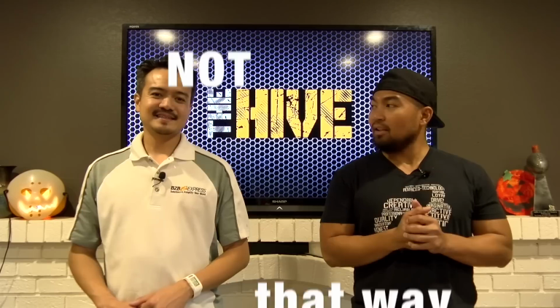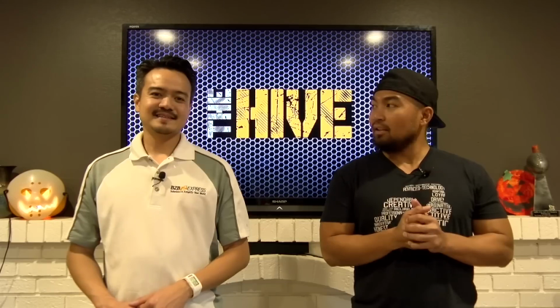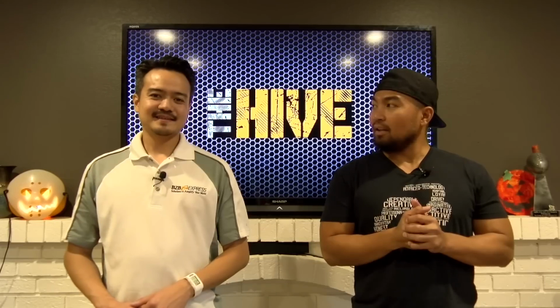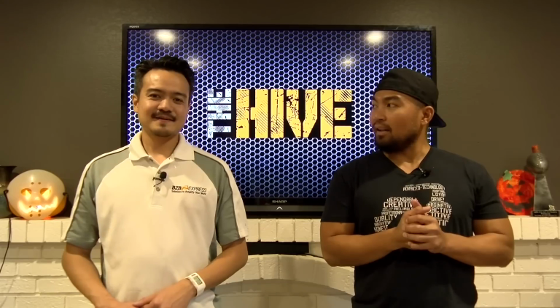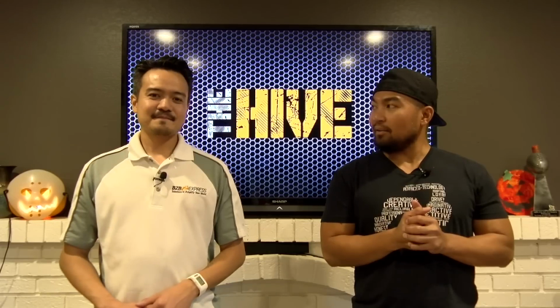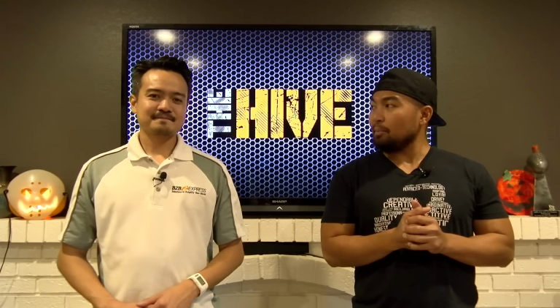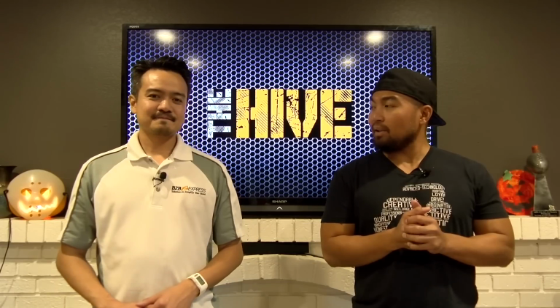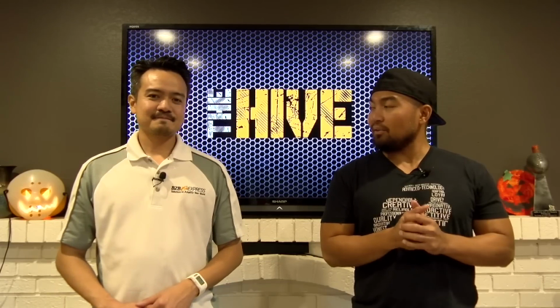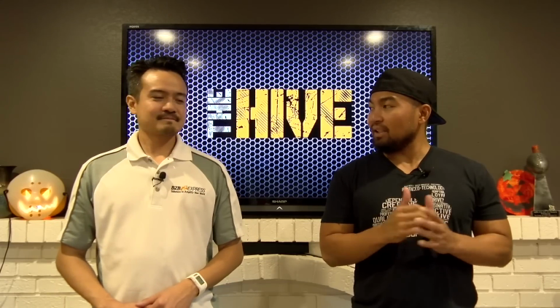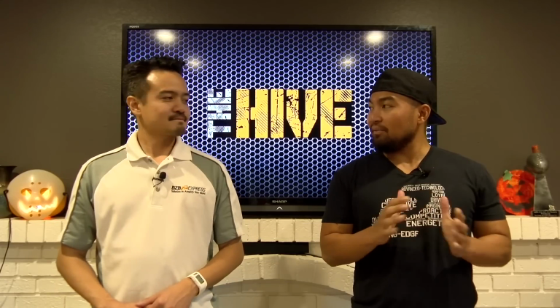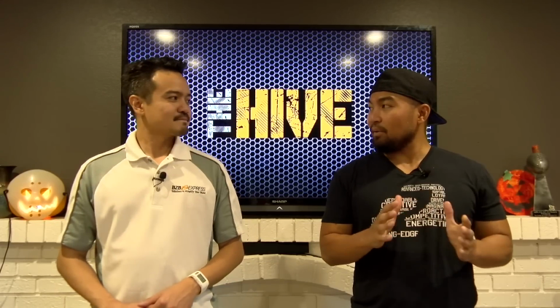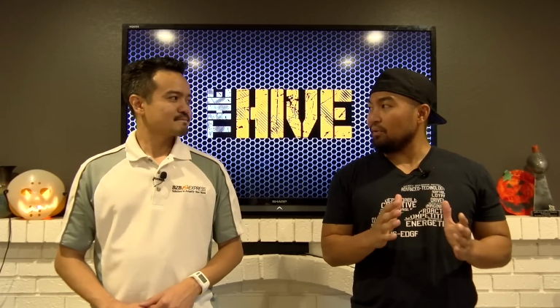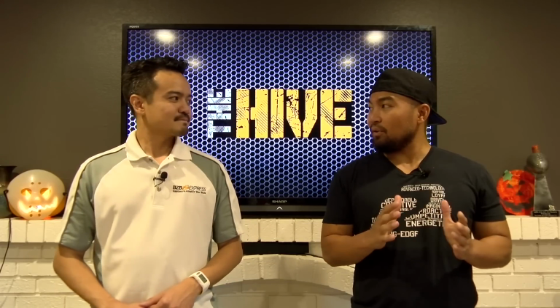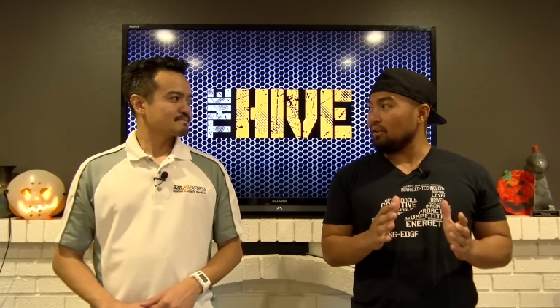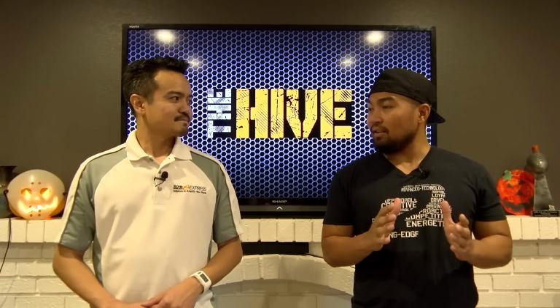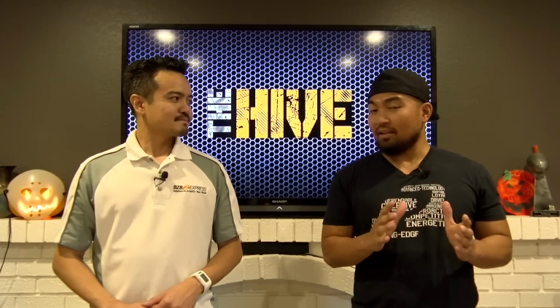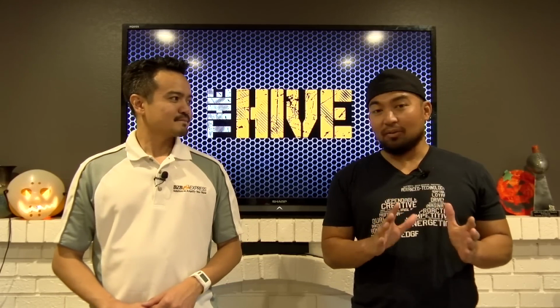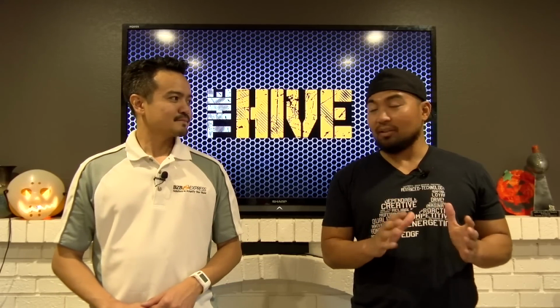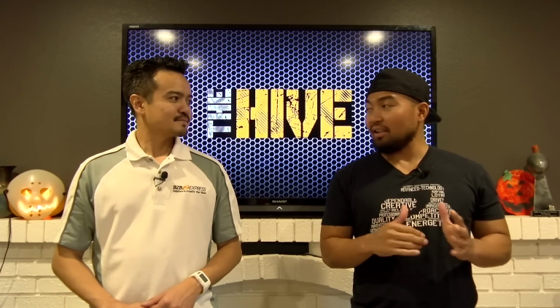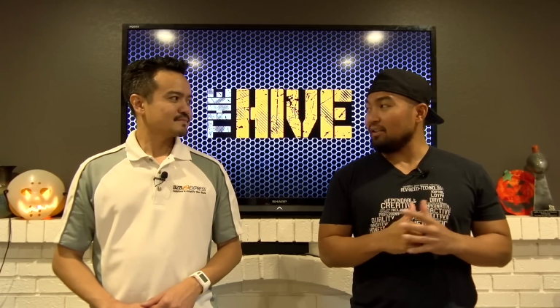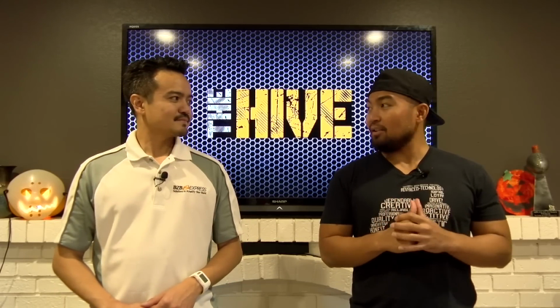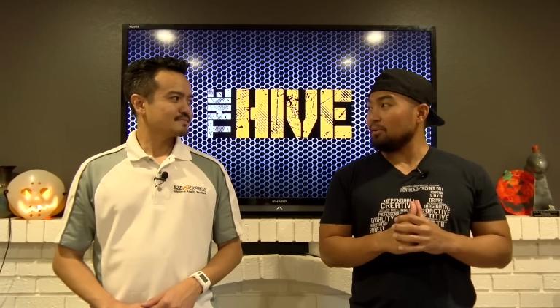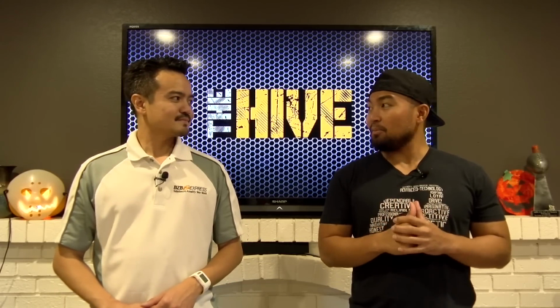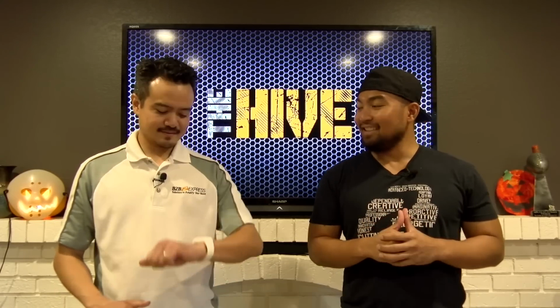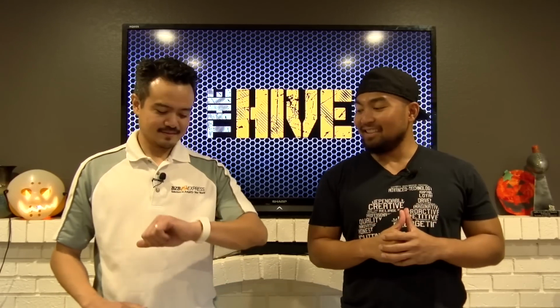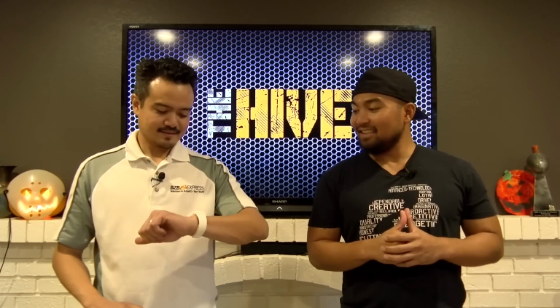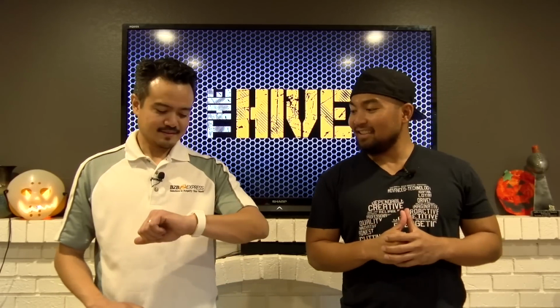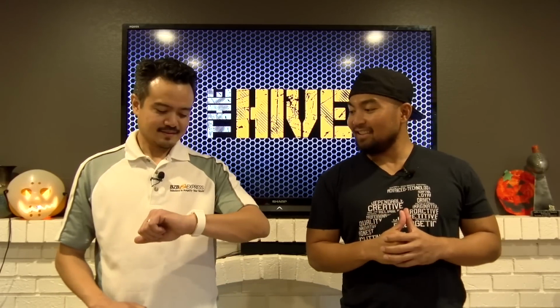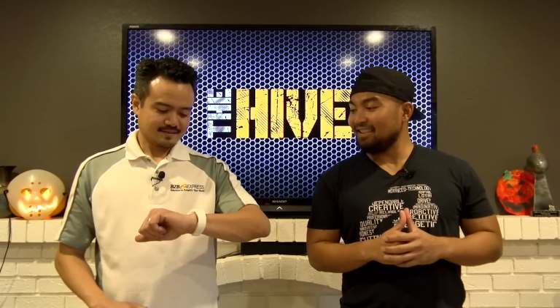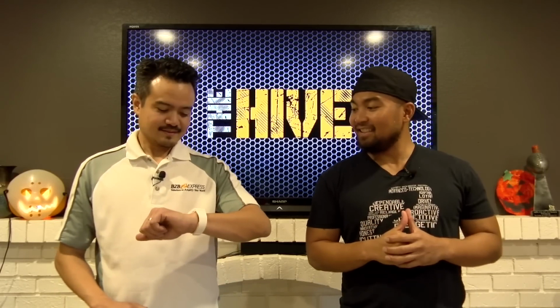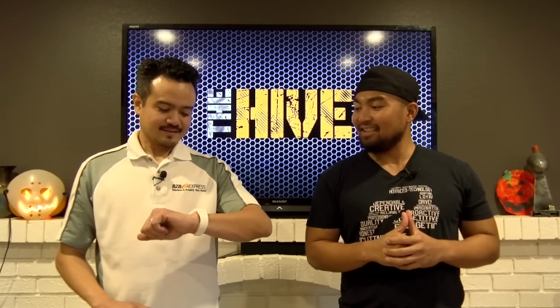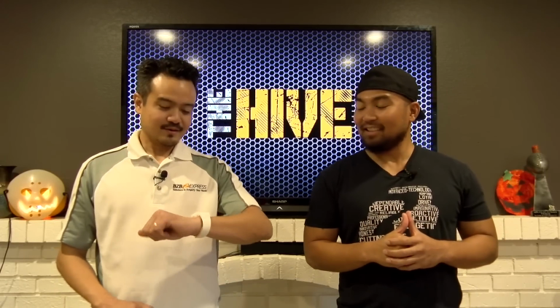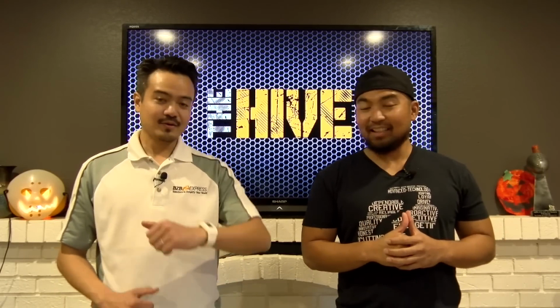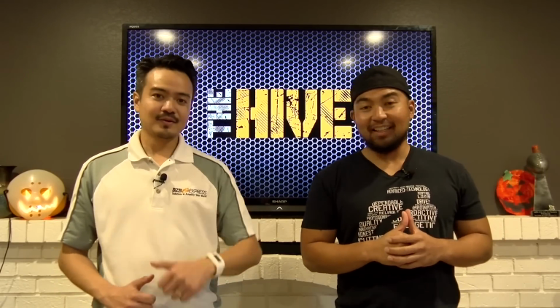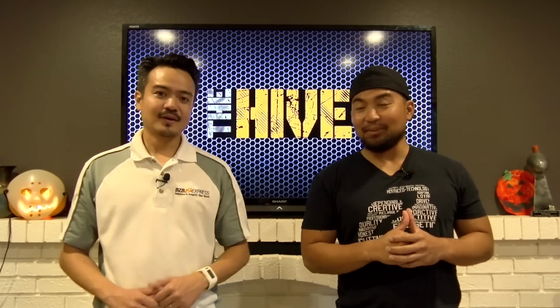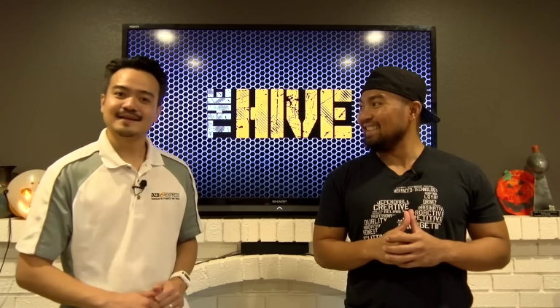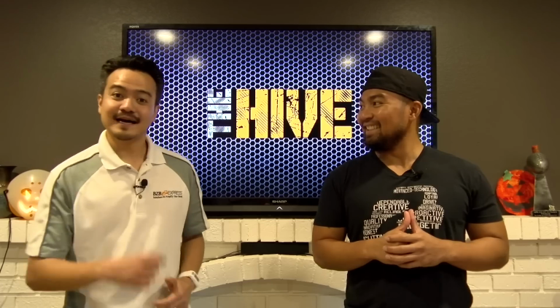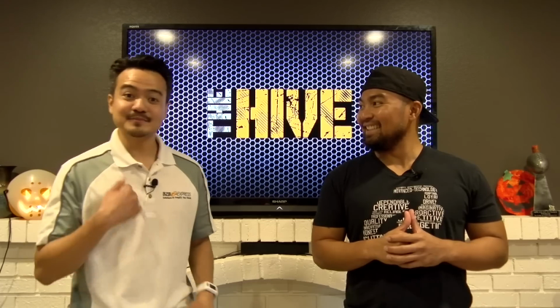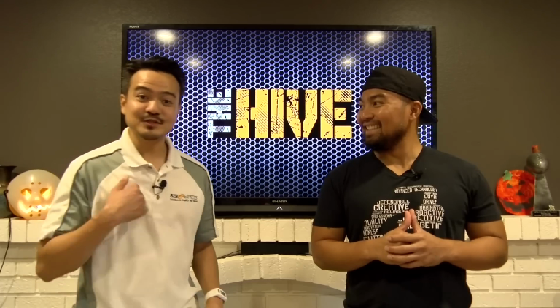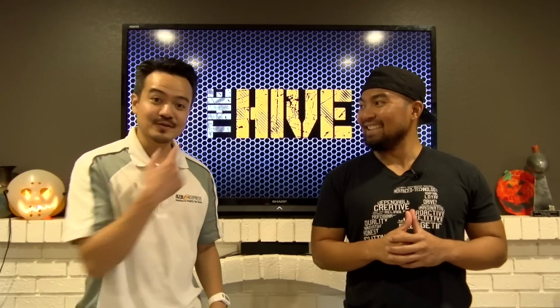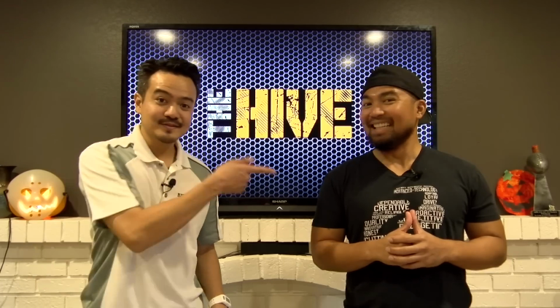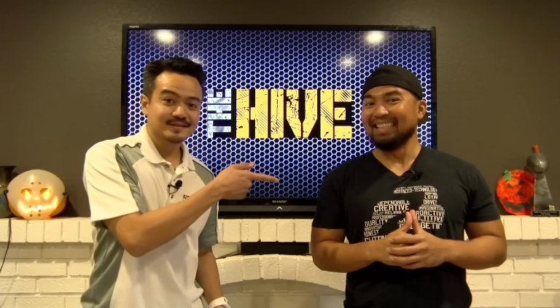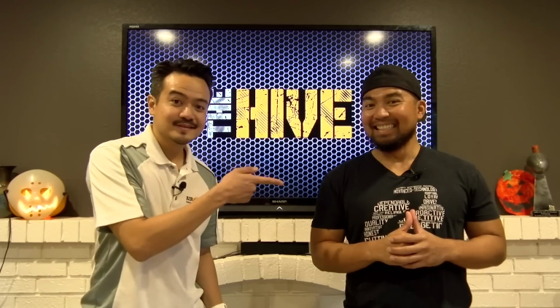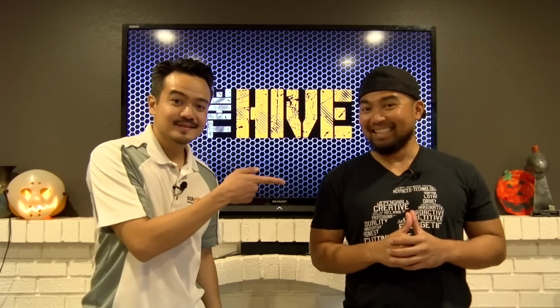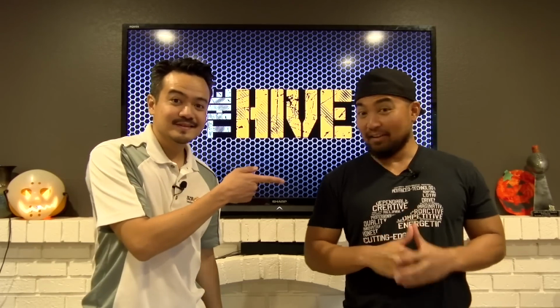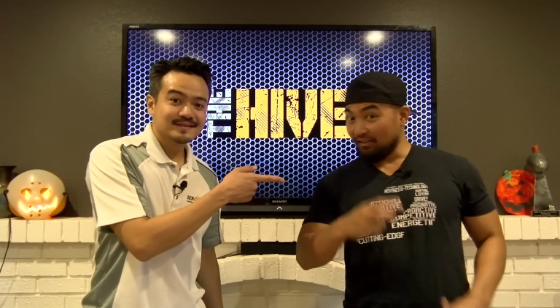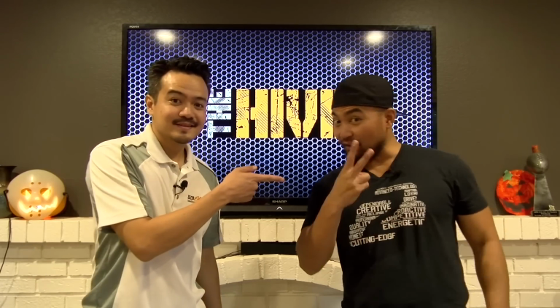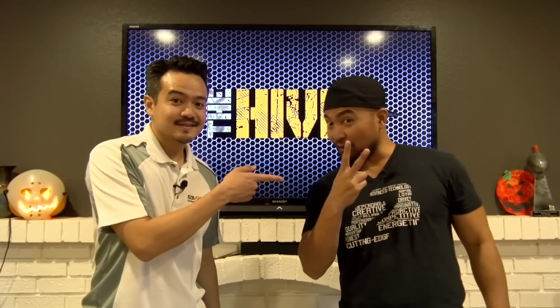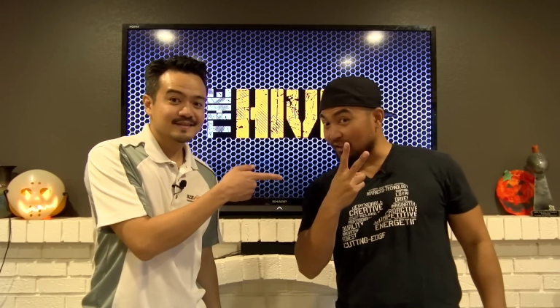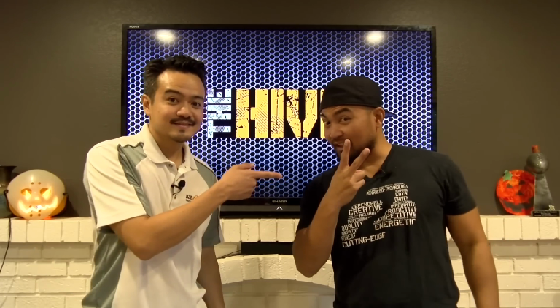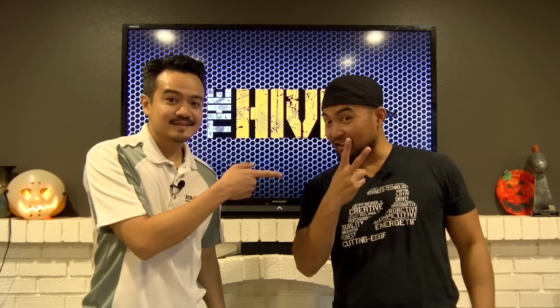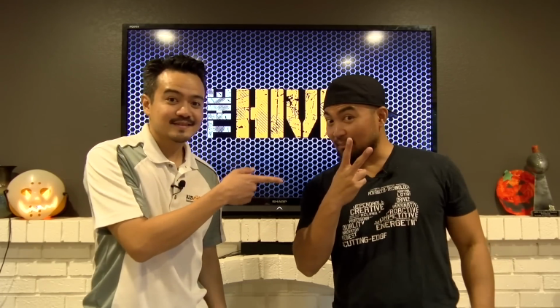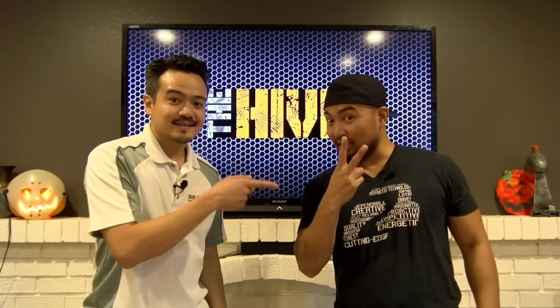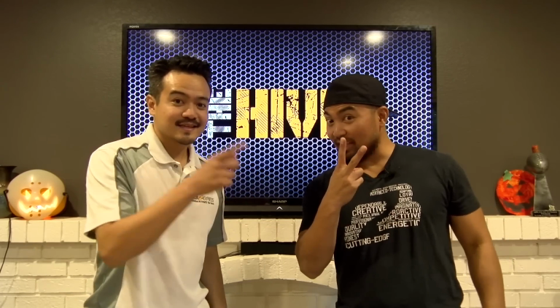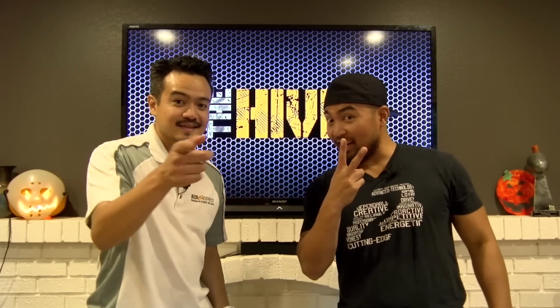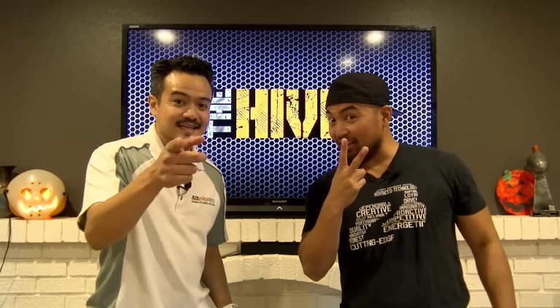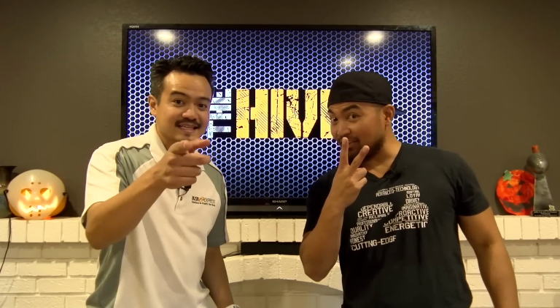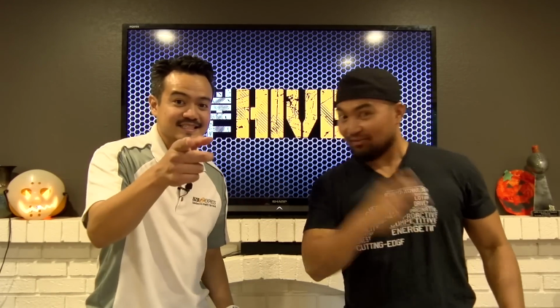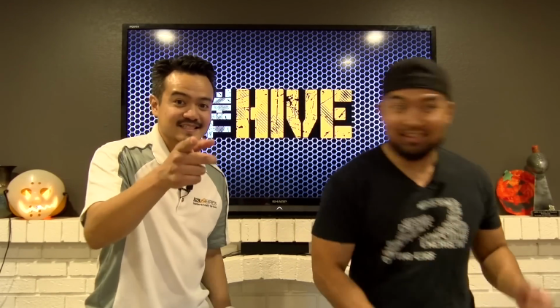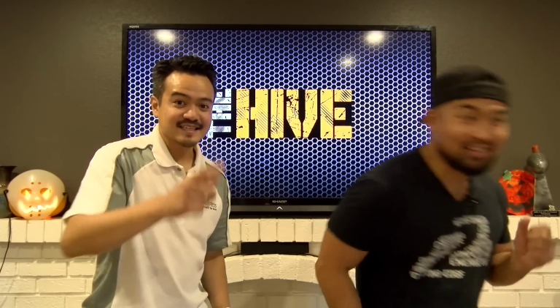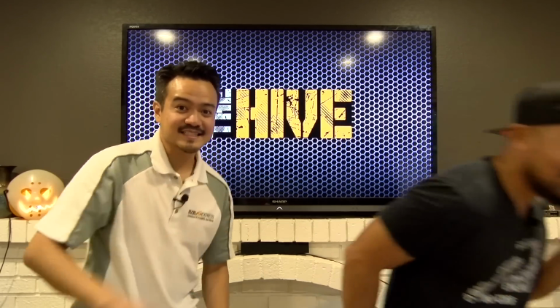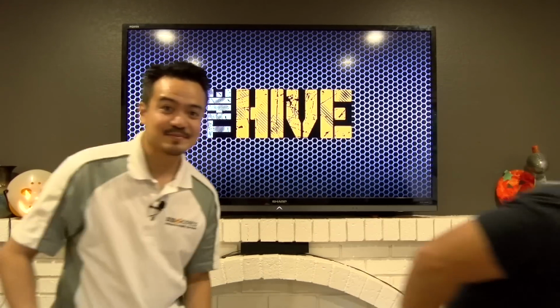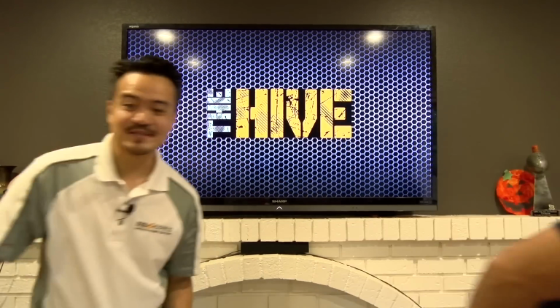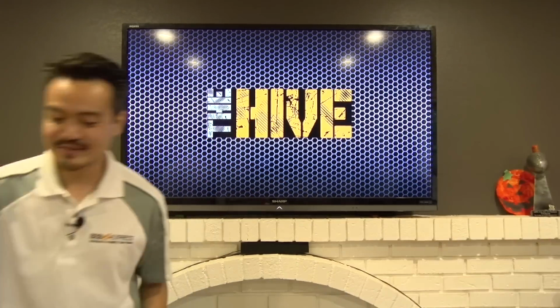I think we better leave before the owner gets home. I'm Joel. Florante here. Peace out — catch us on the next episode.